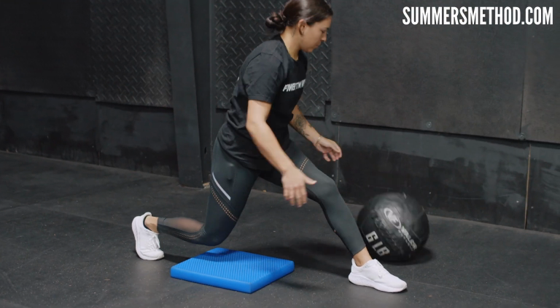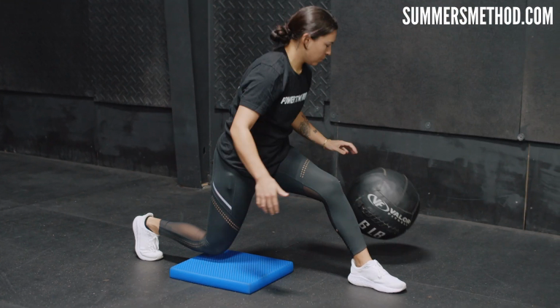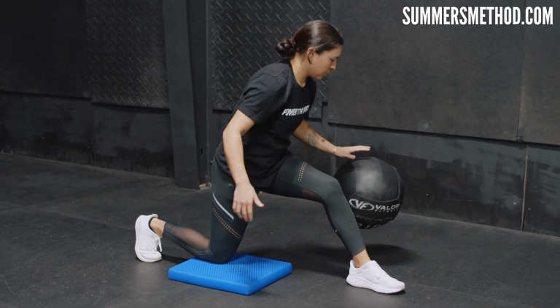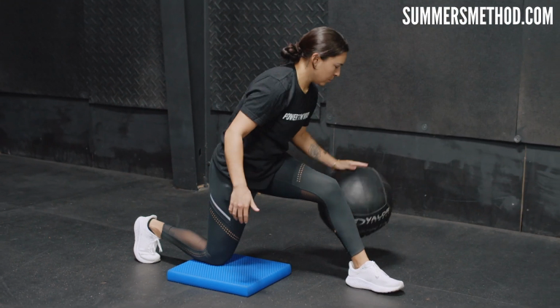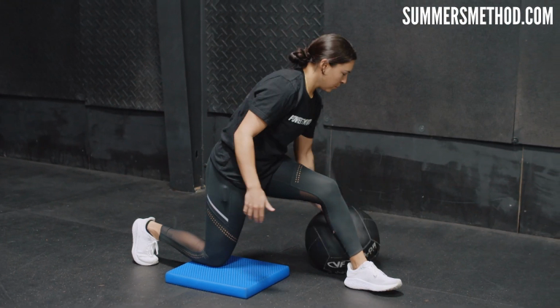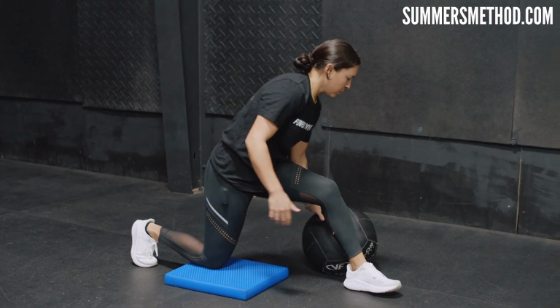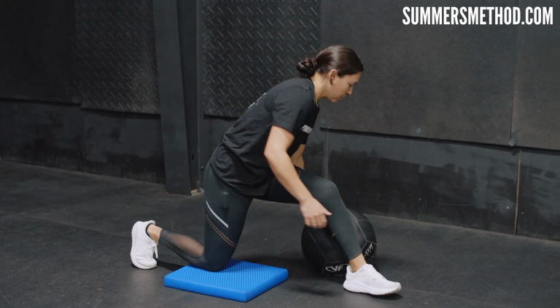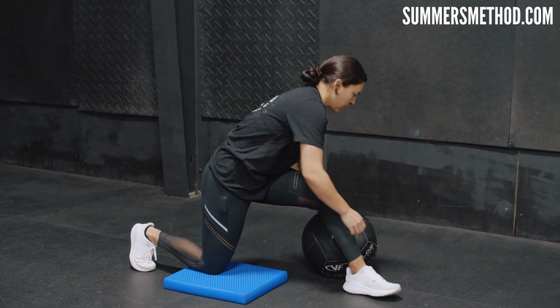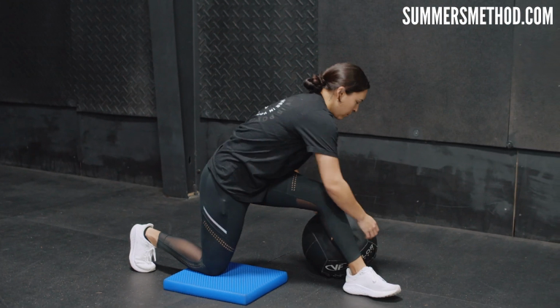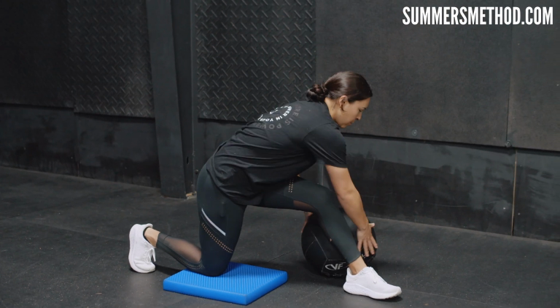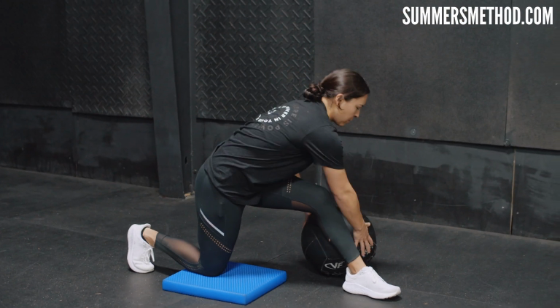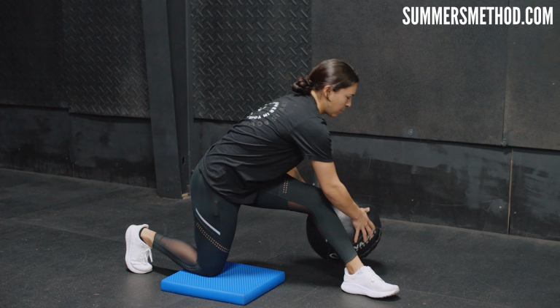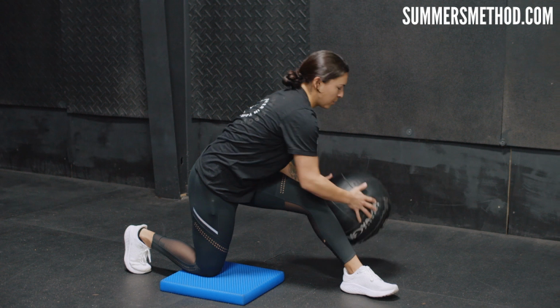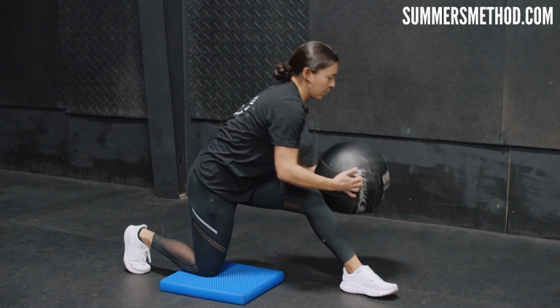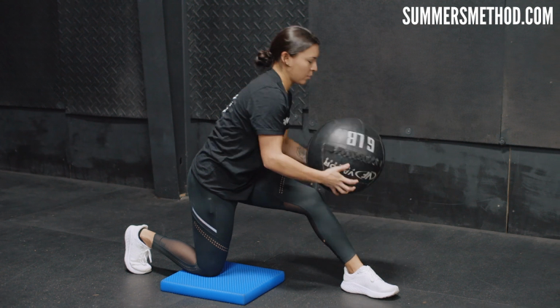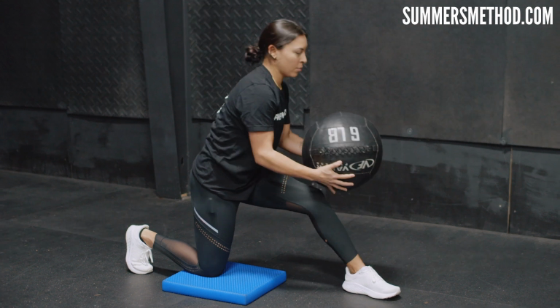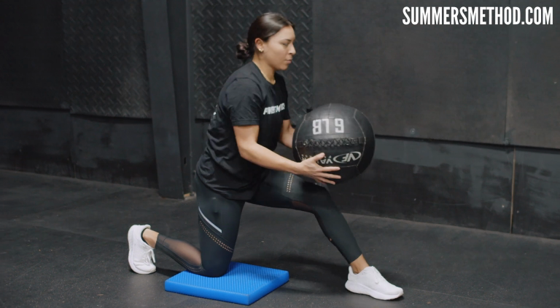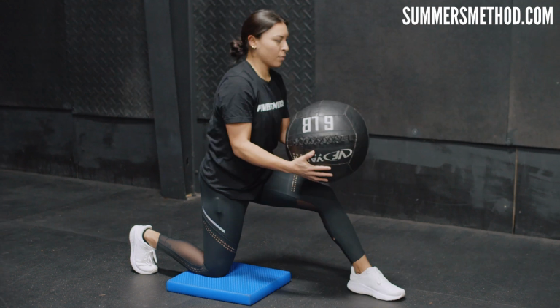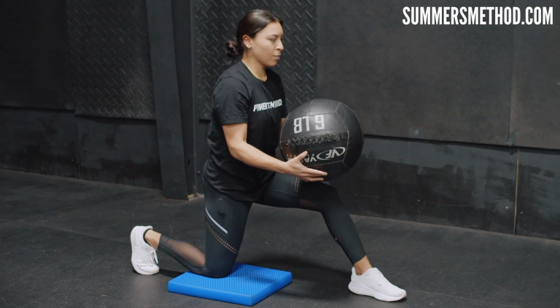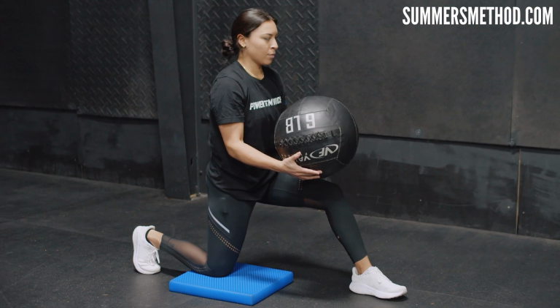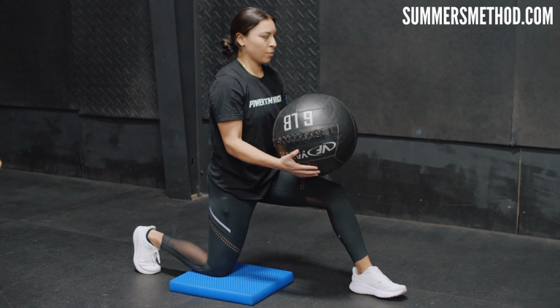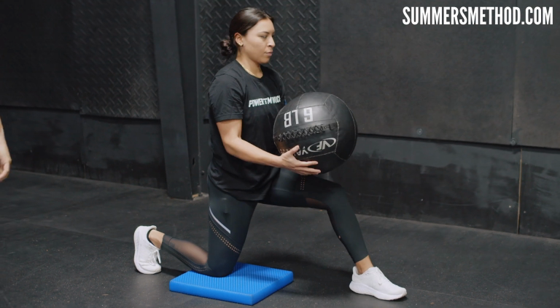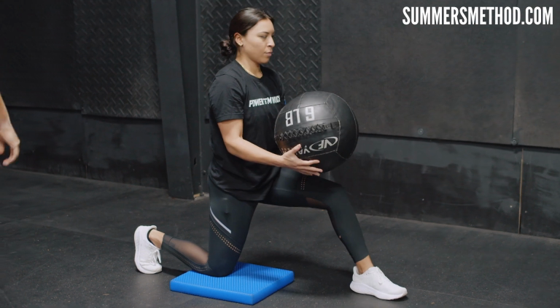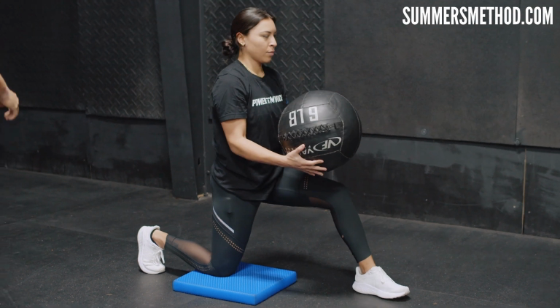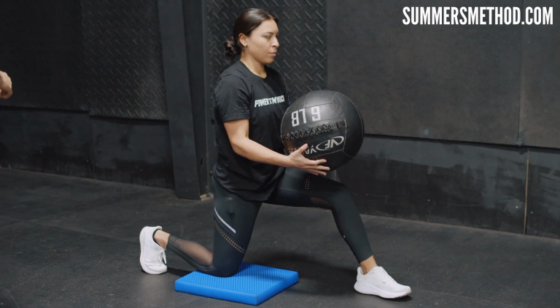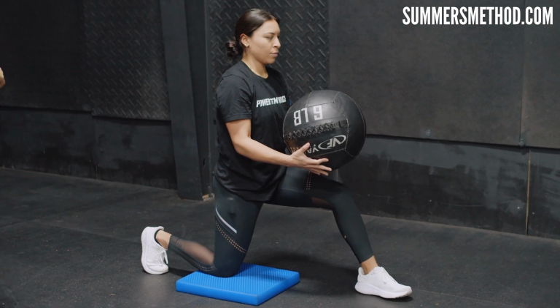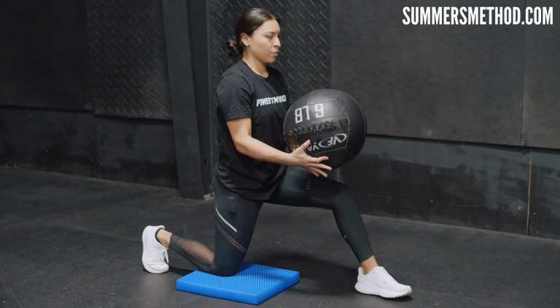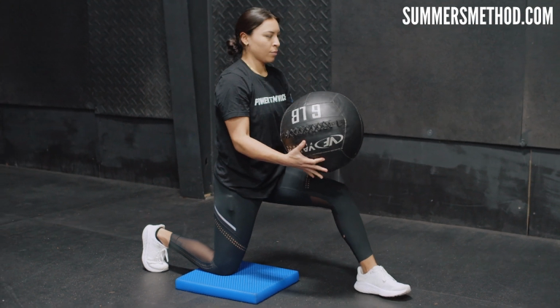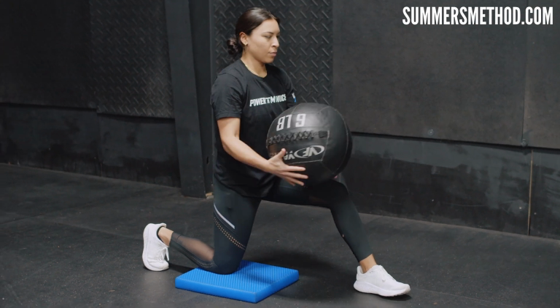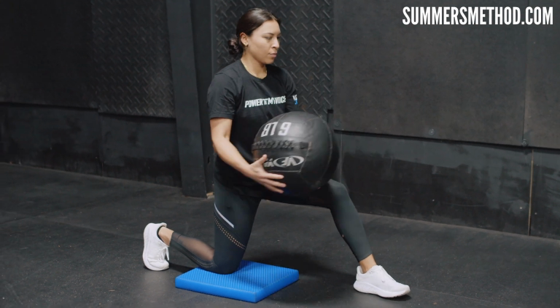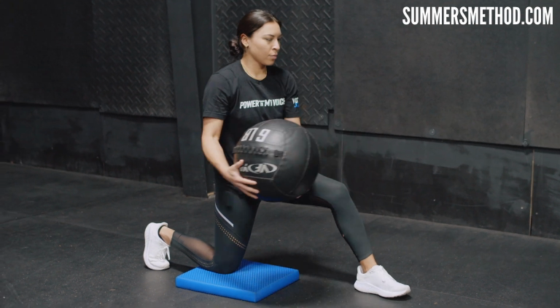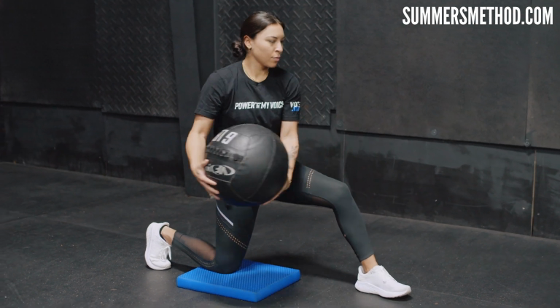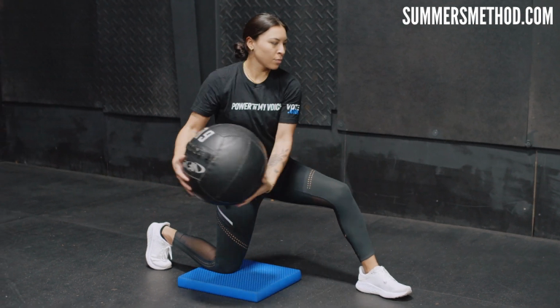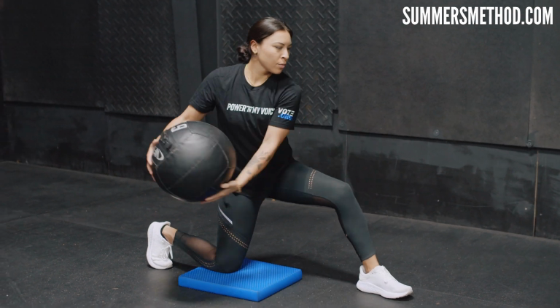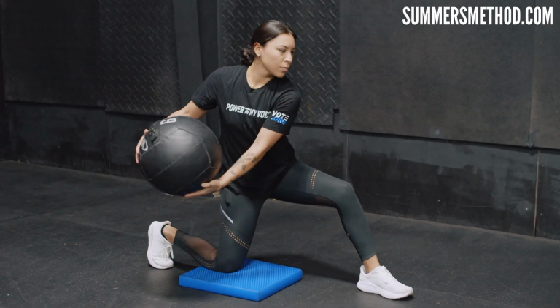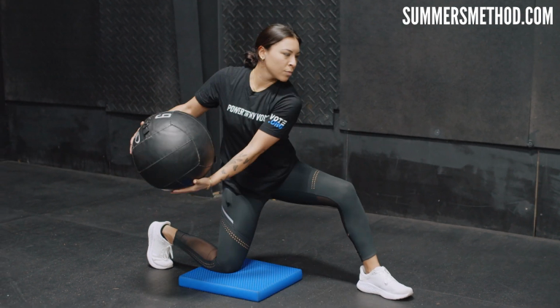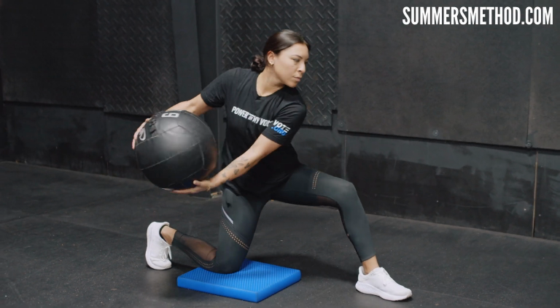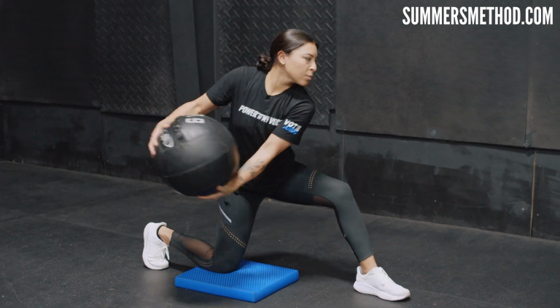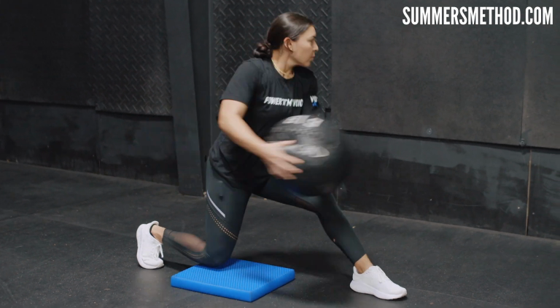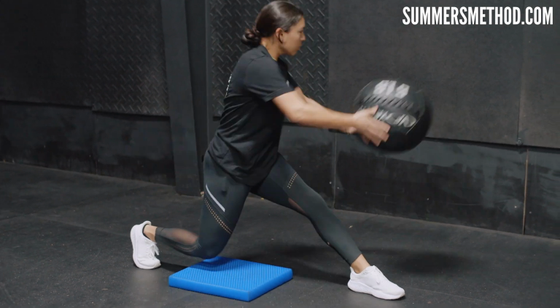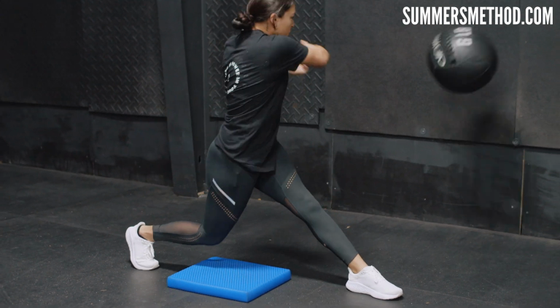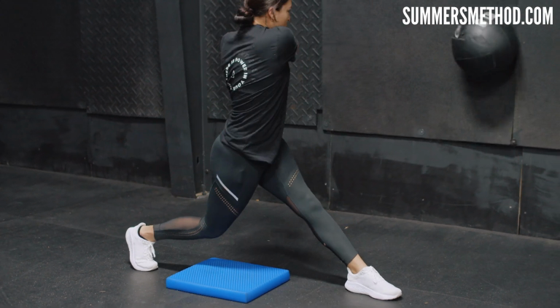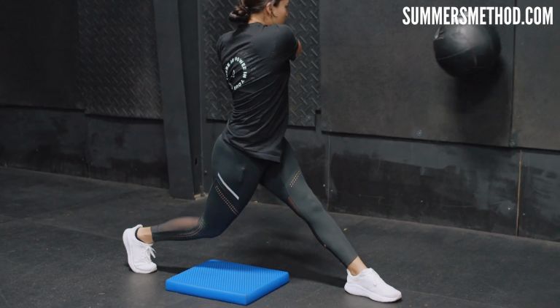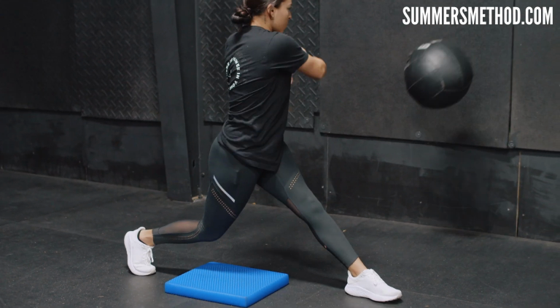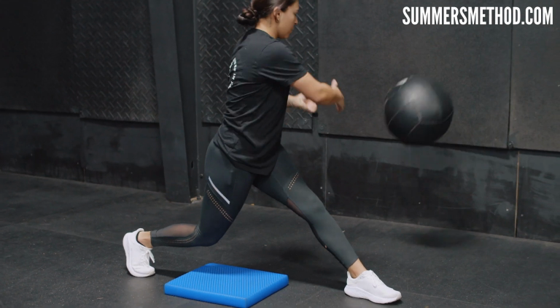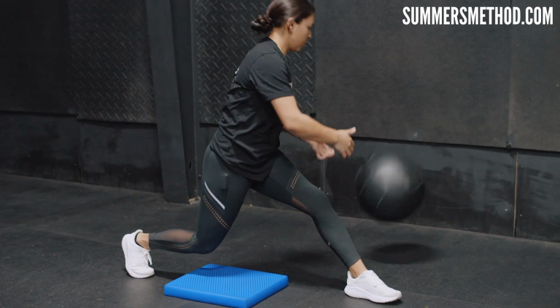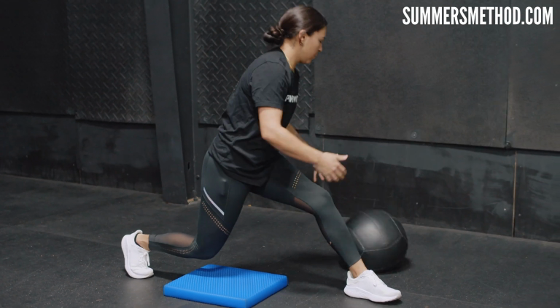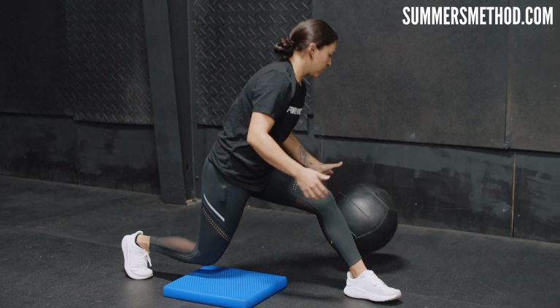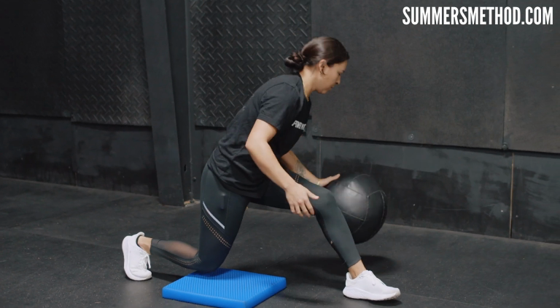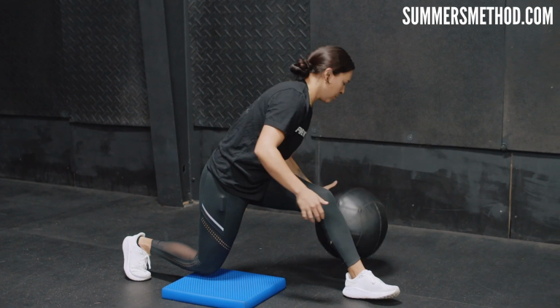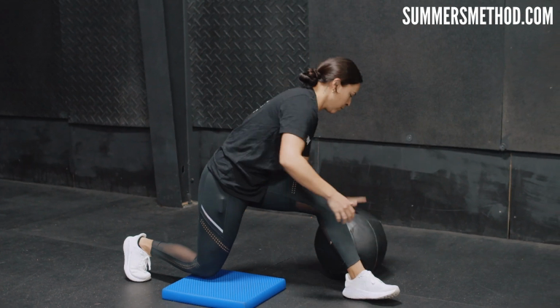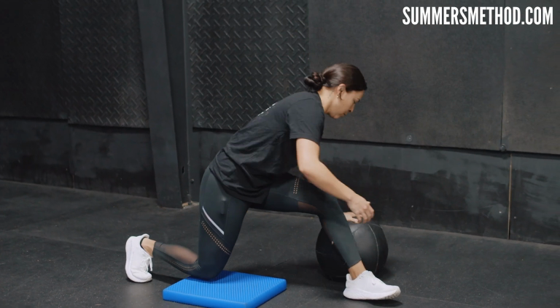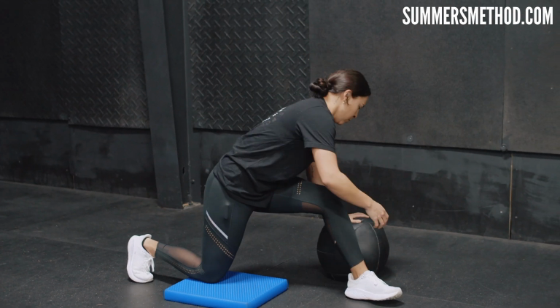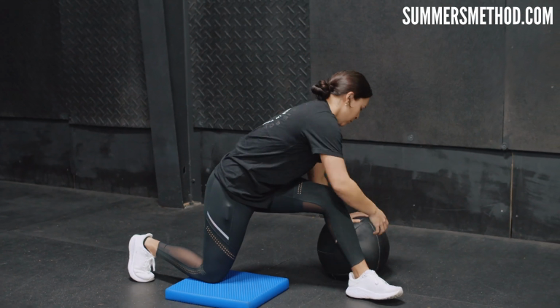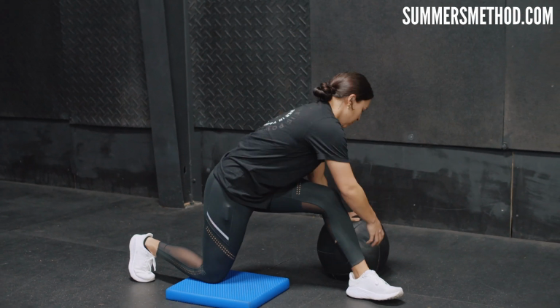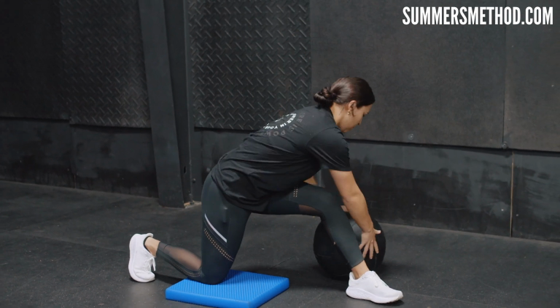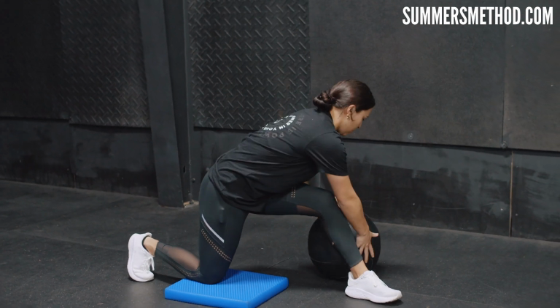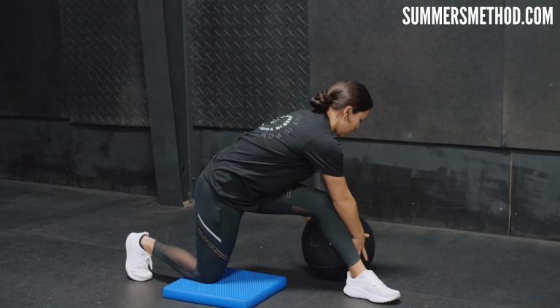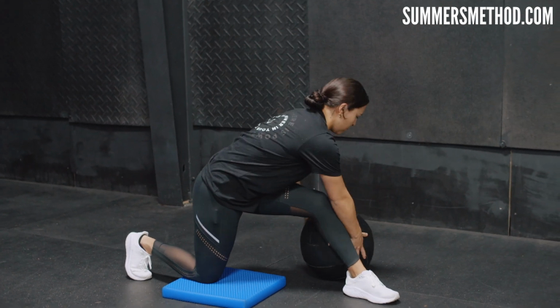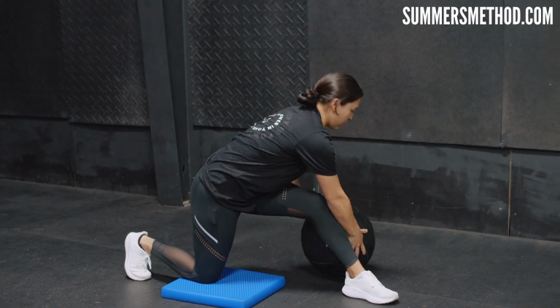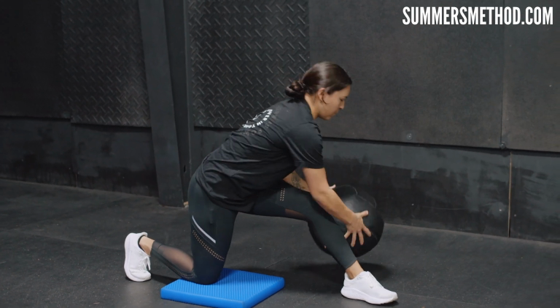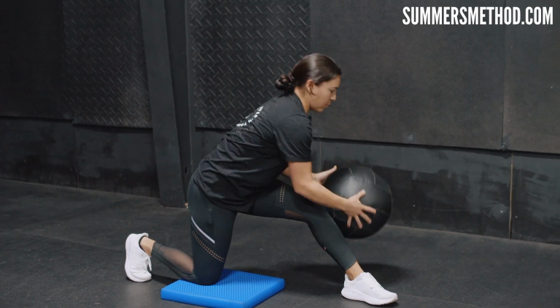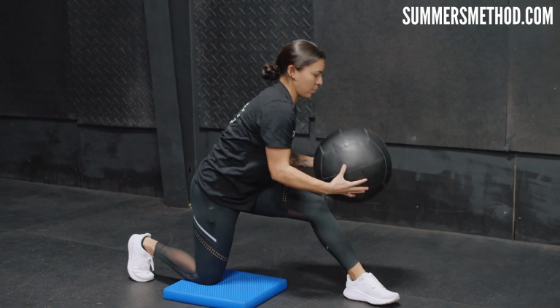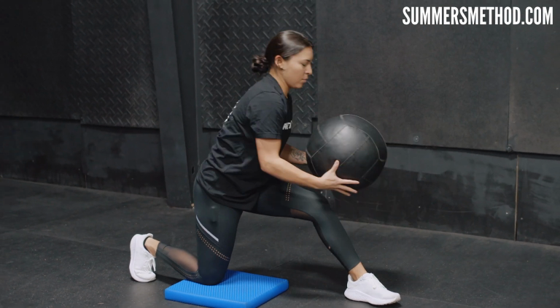That's just a cue of stiffening up that front side.